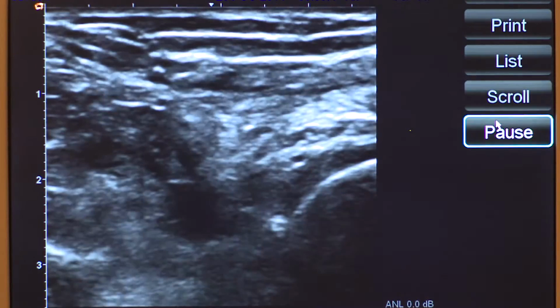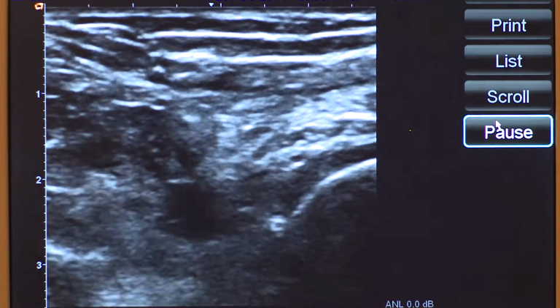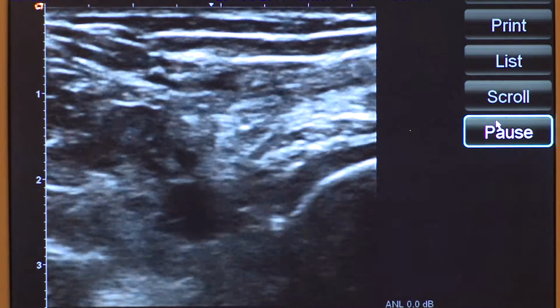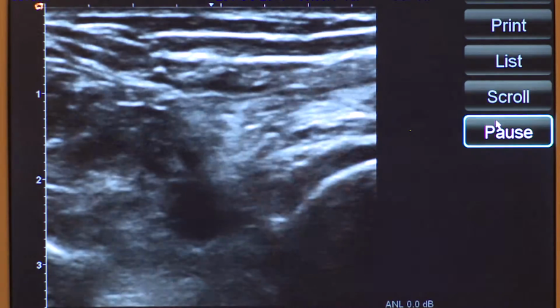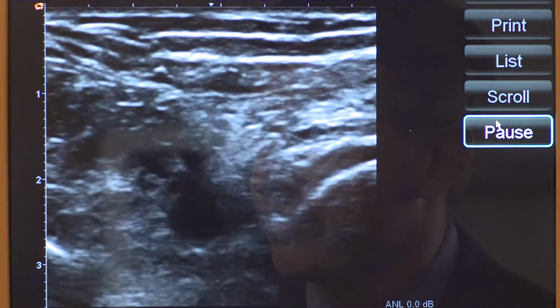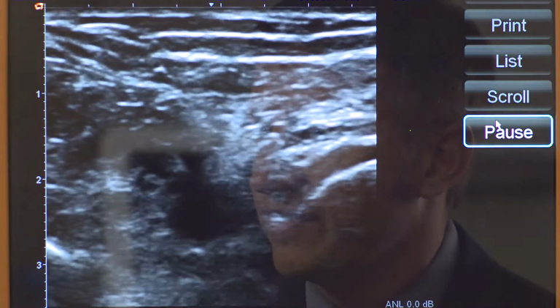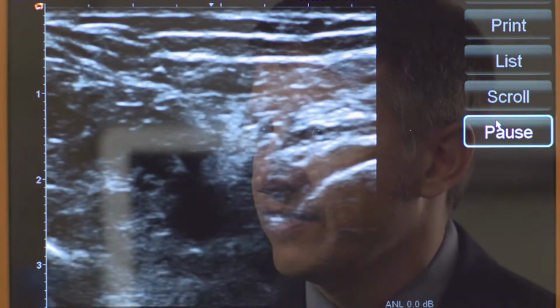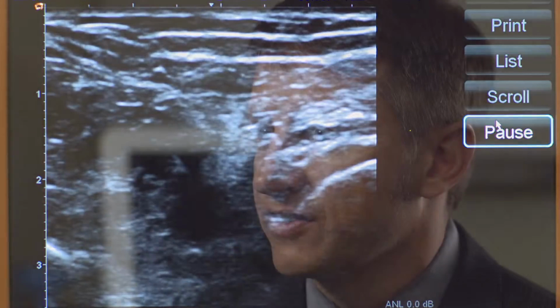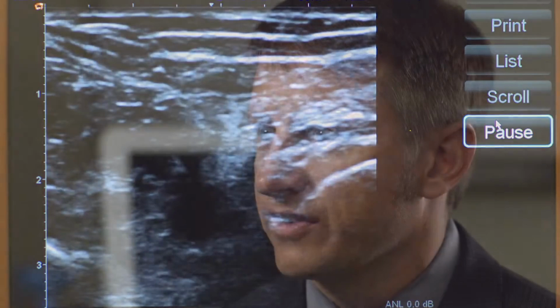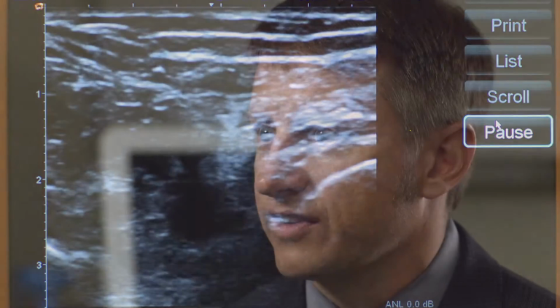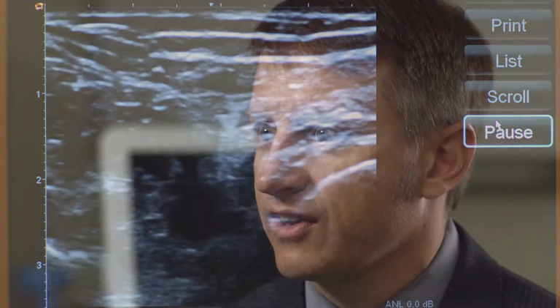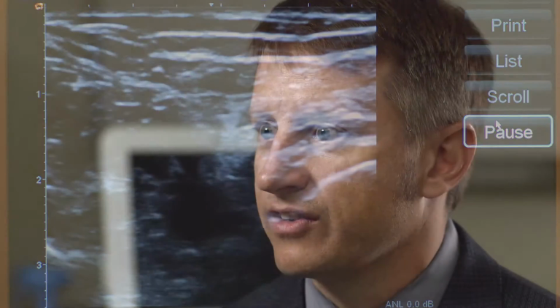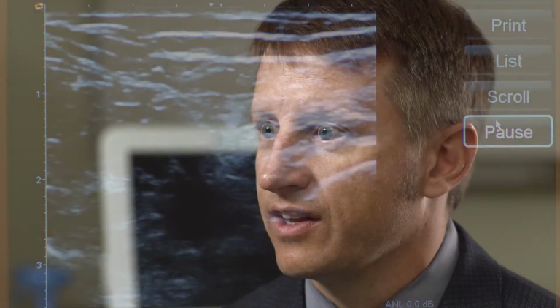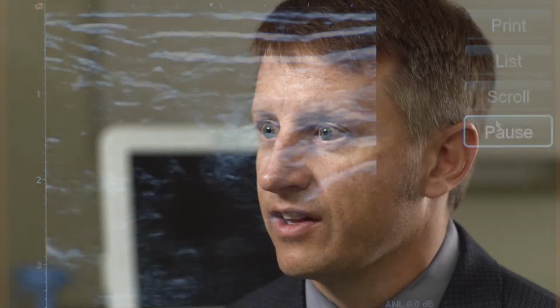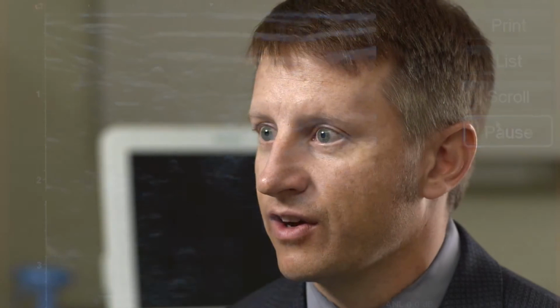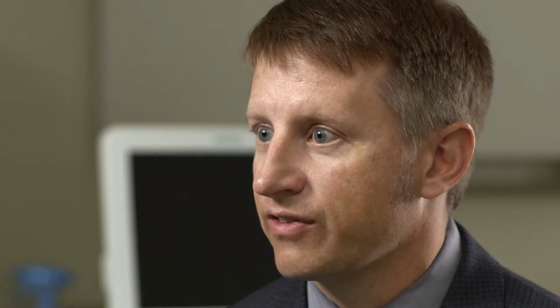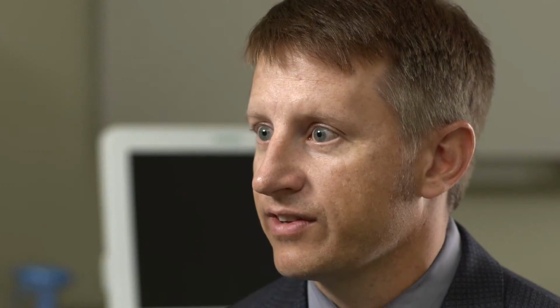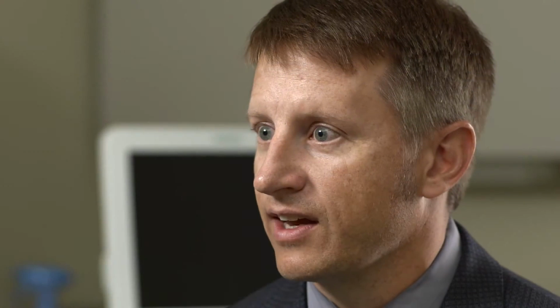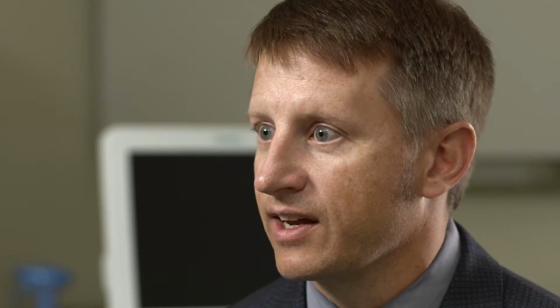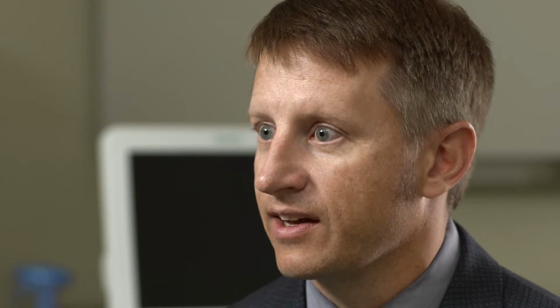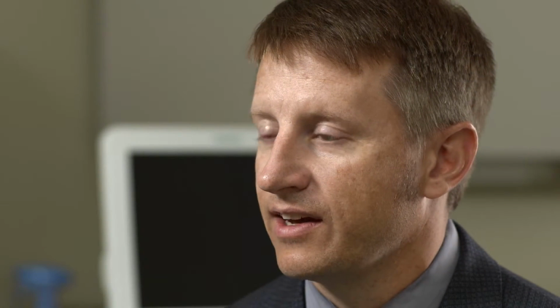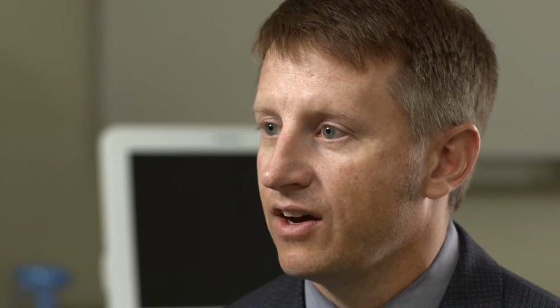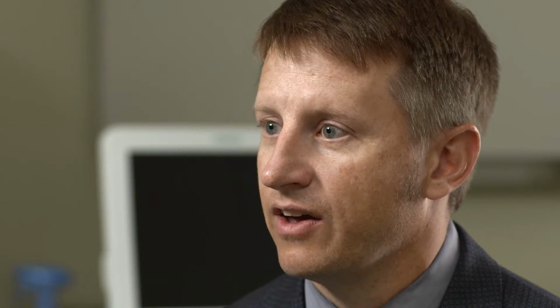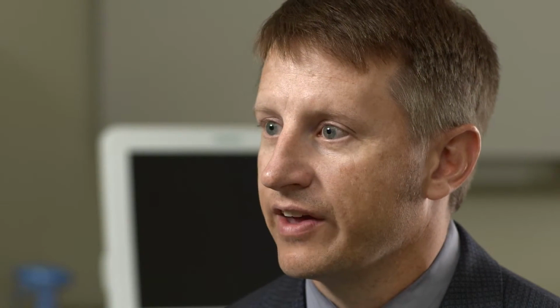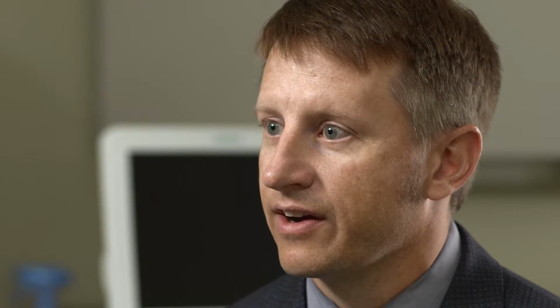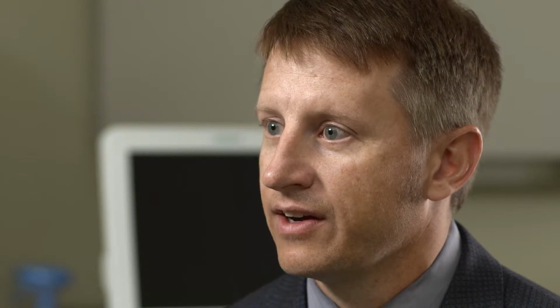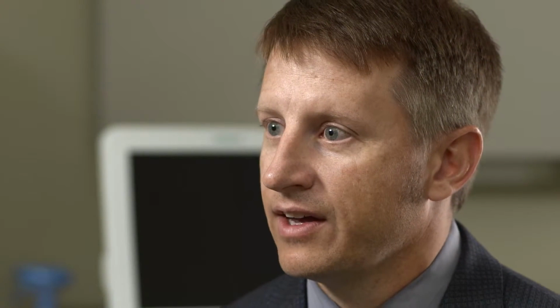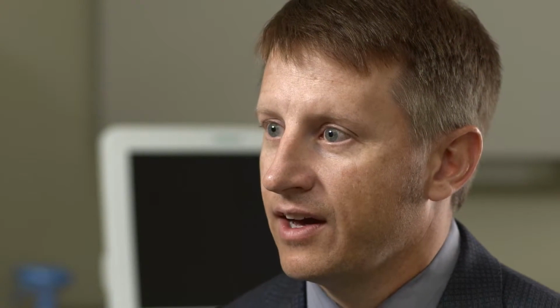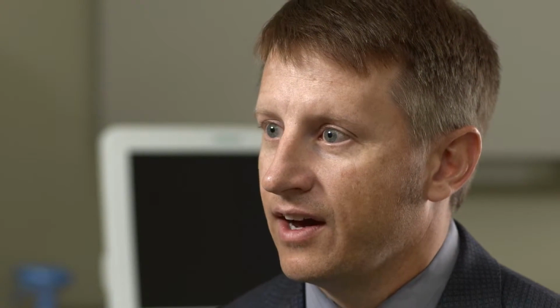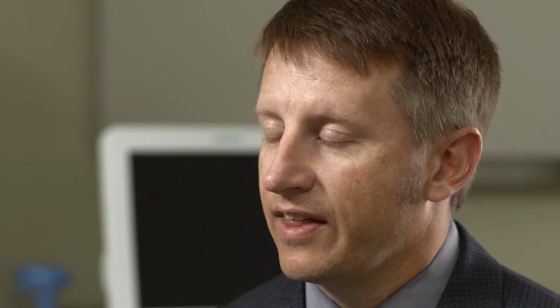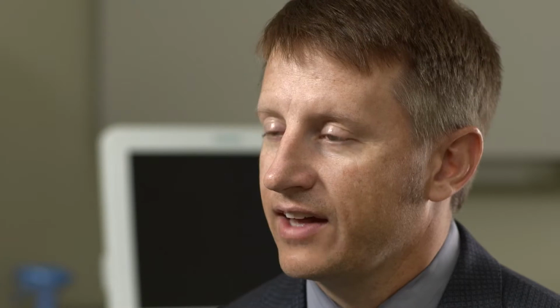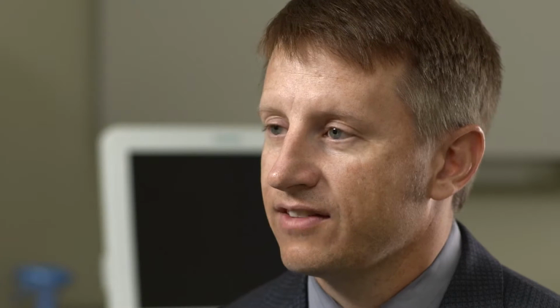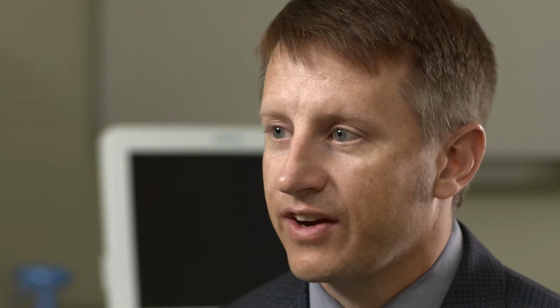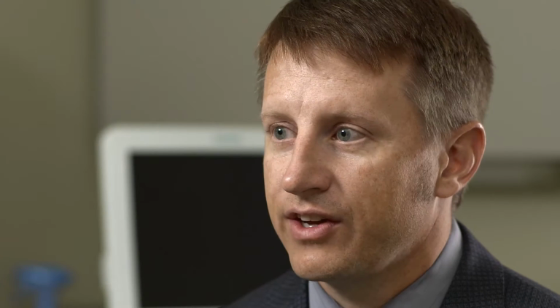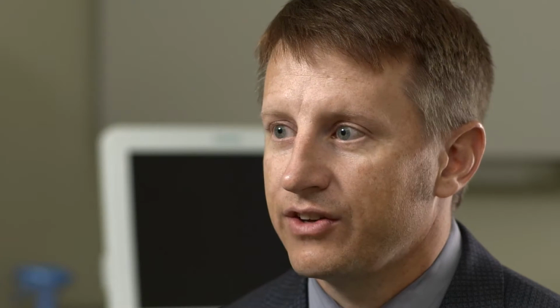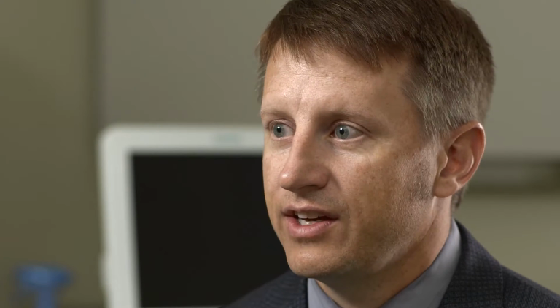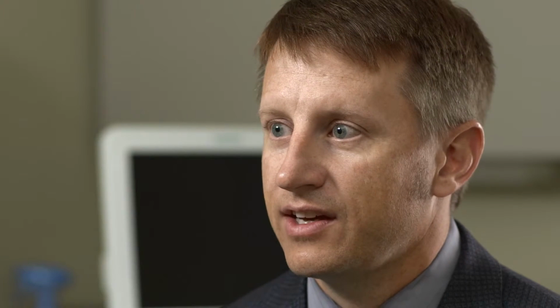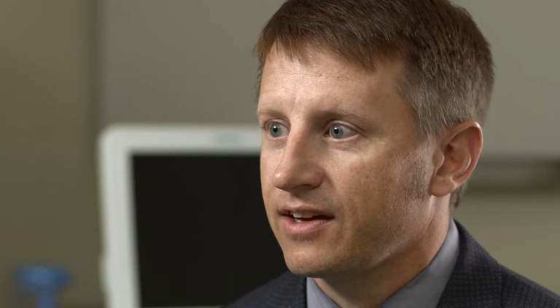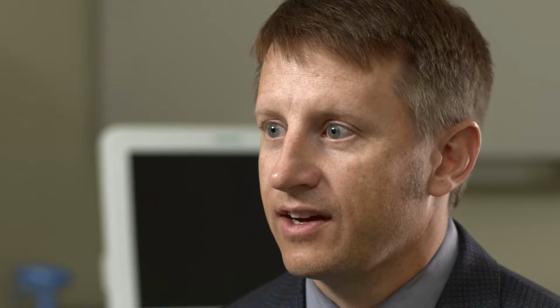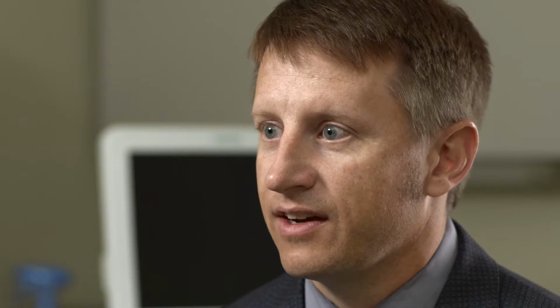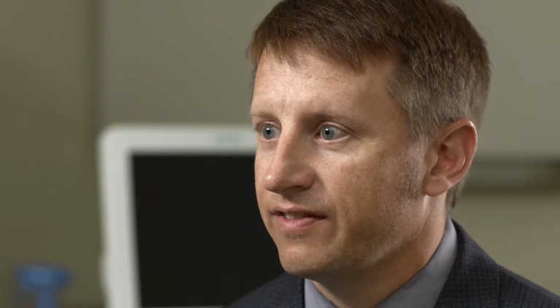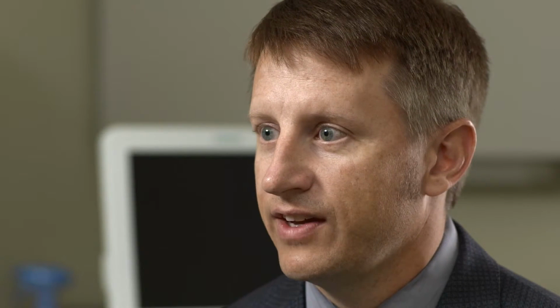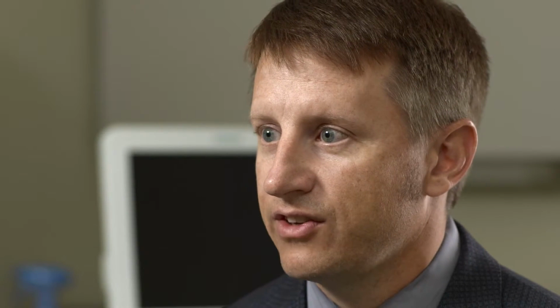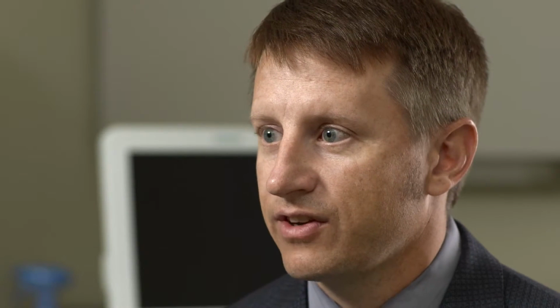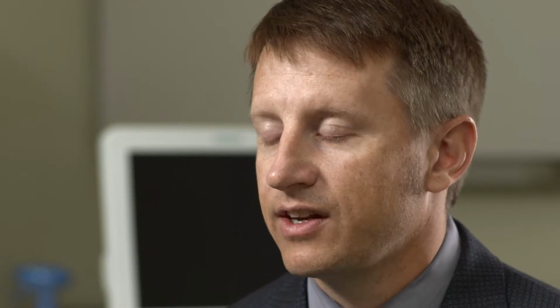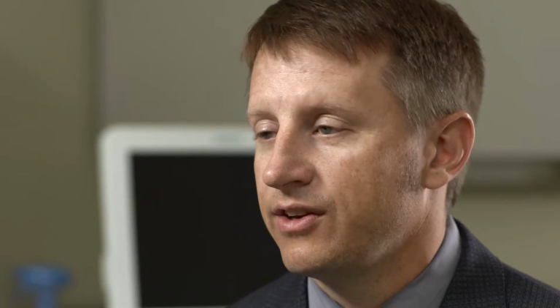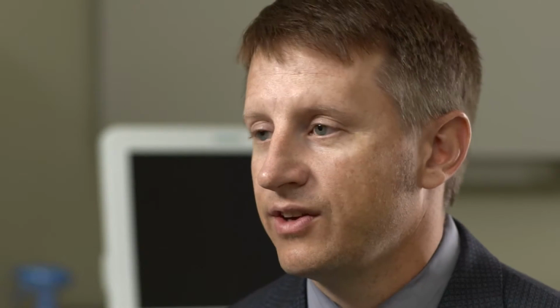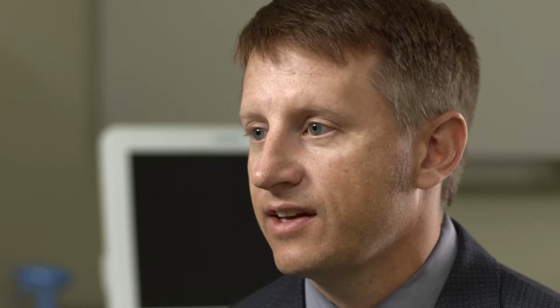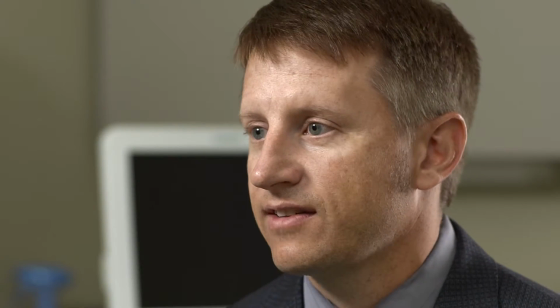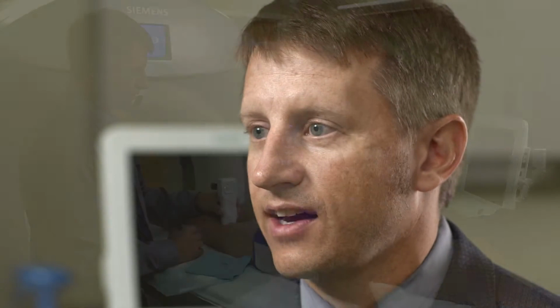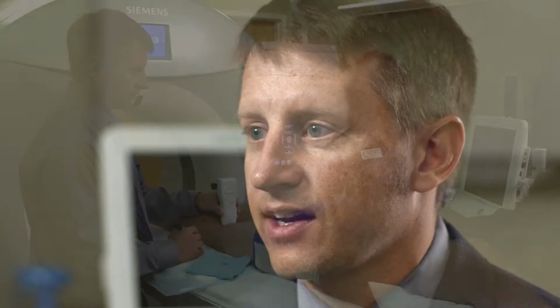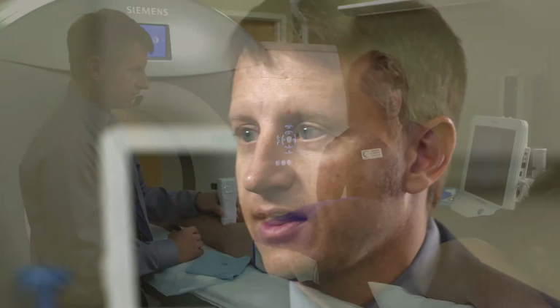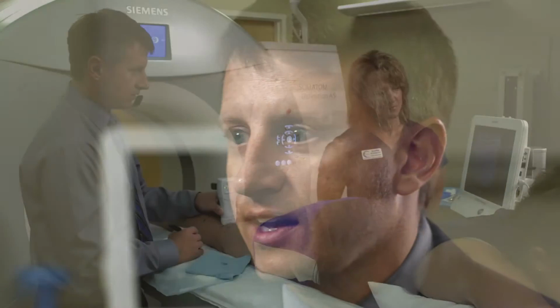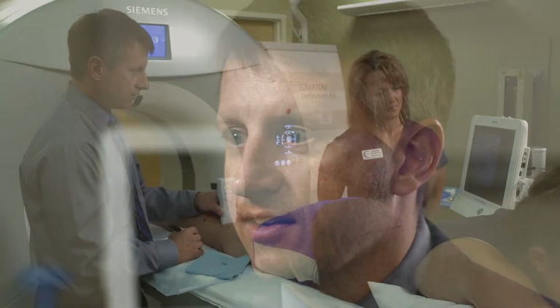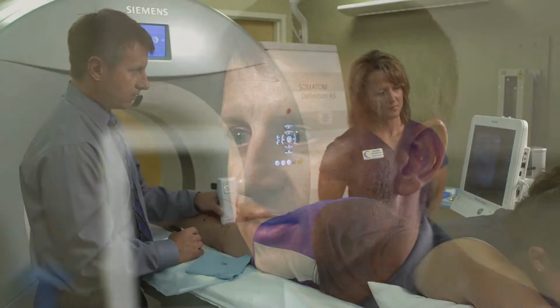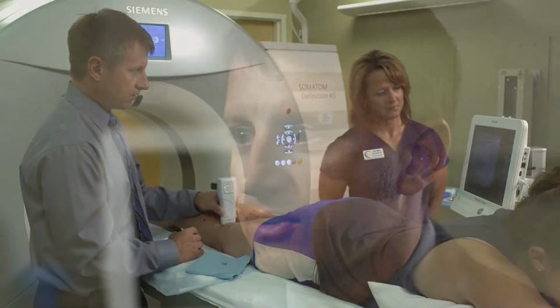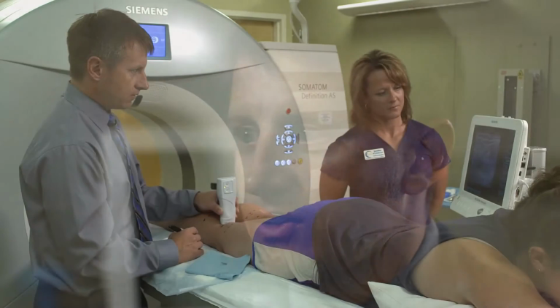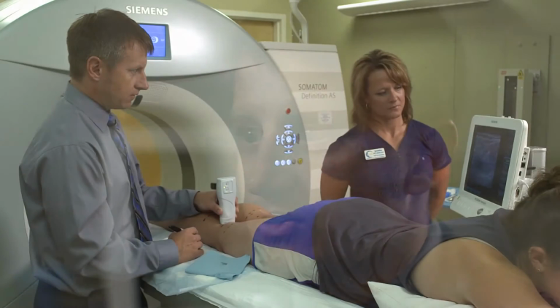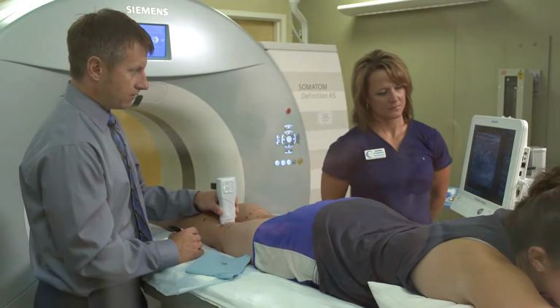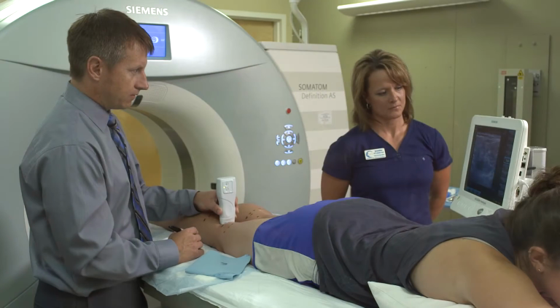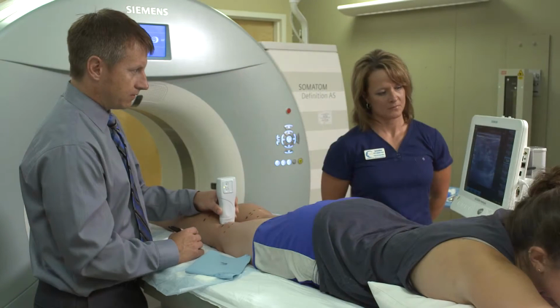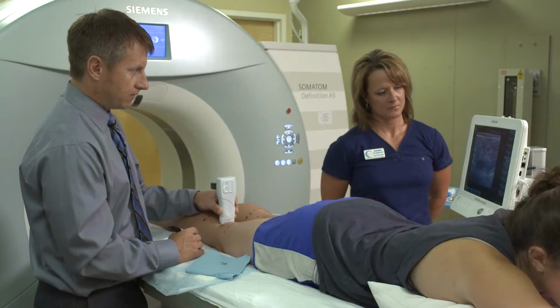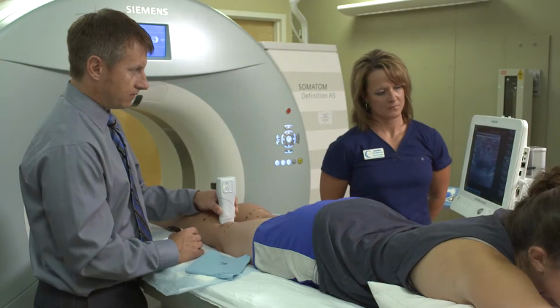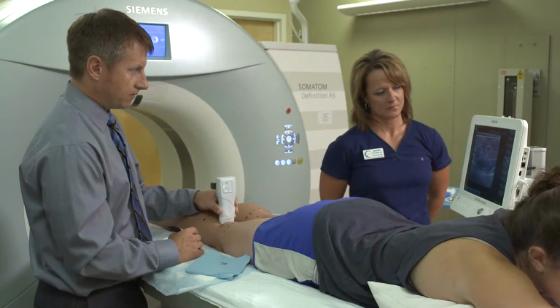The nerve visualization and the nerve setting on the Acuson Freestyle is a very unique feature that I use quite often.